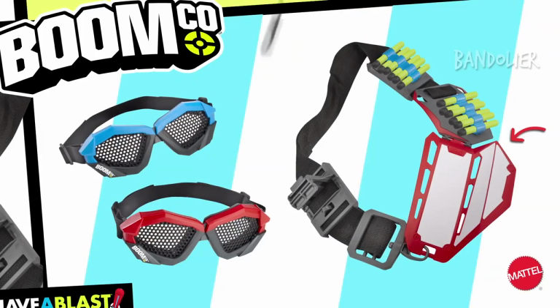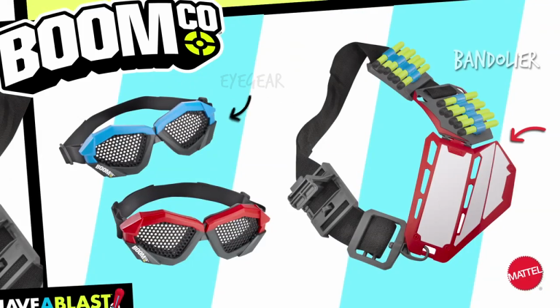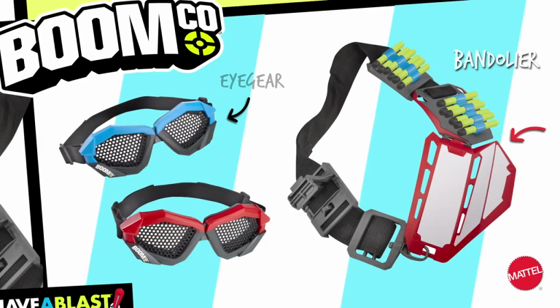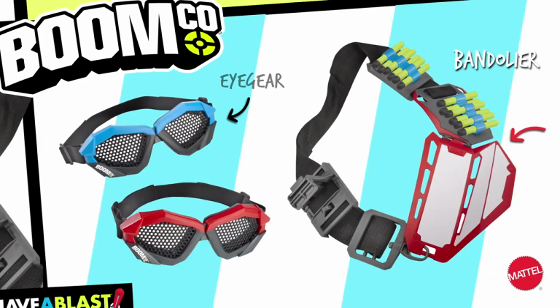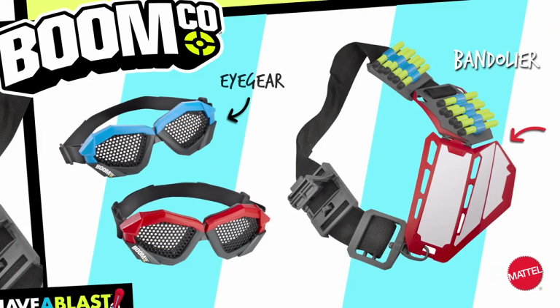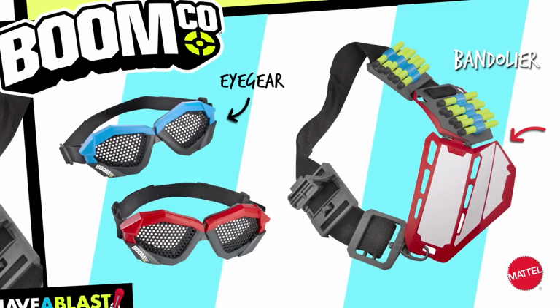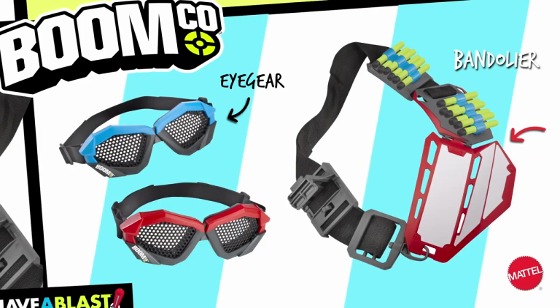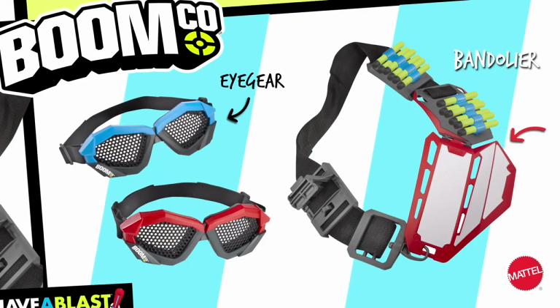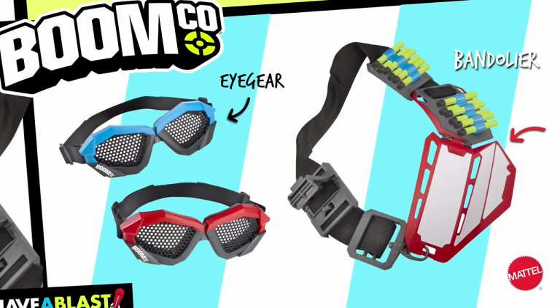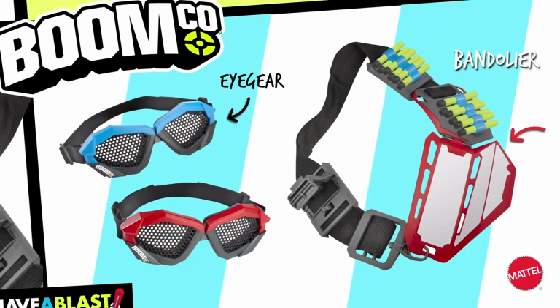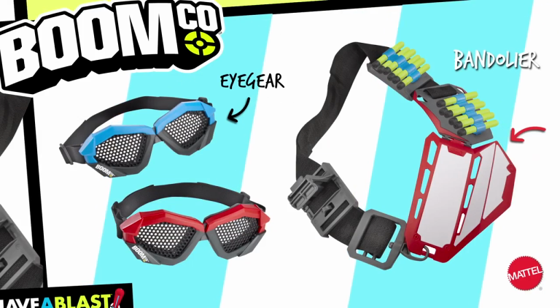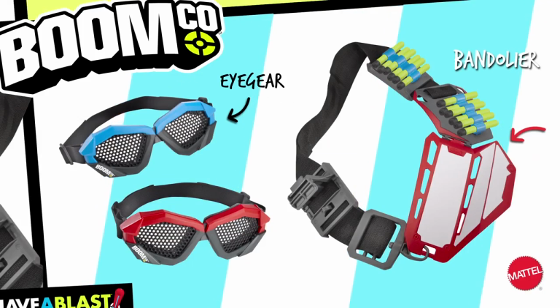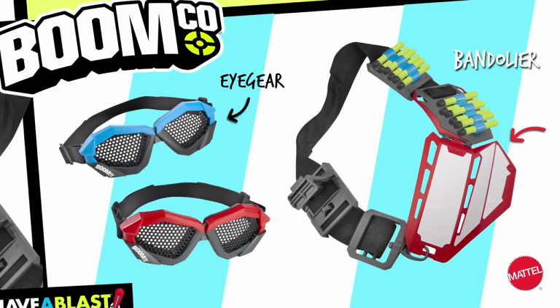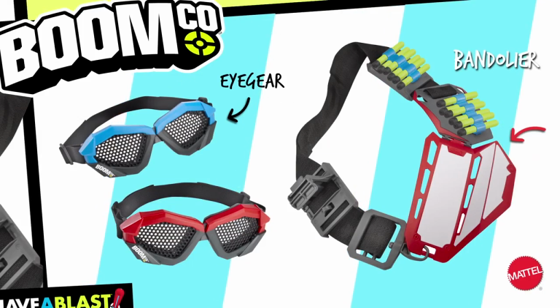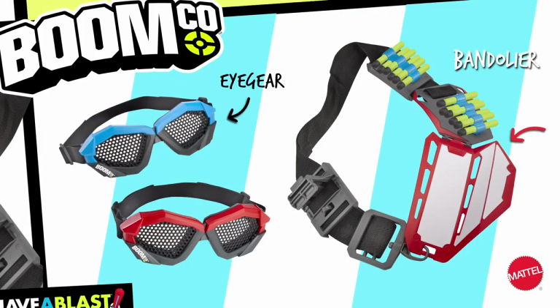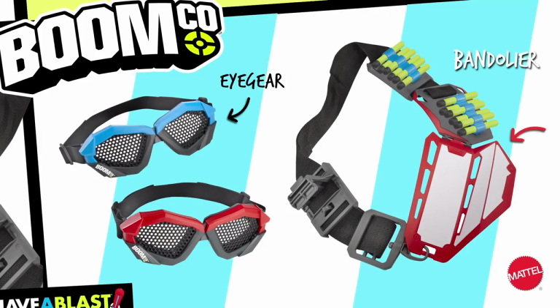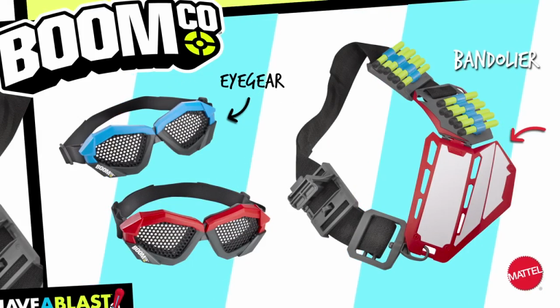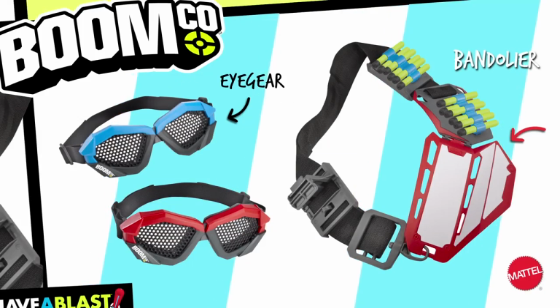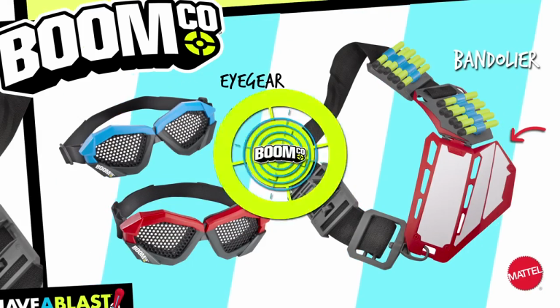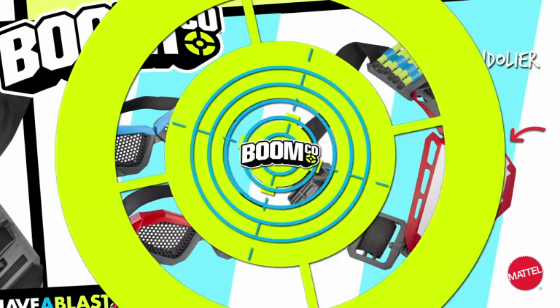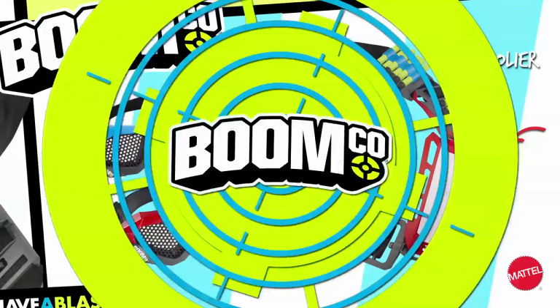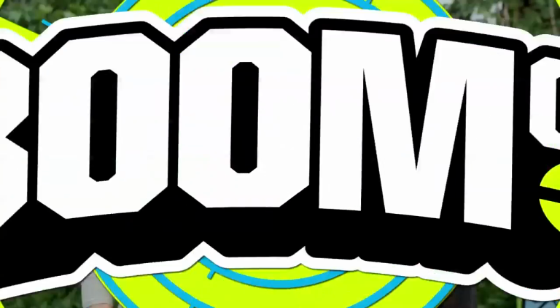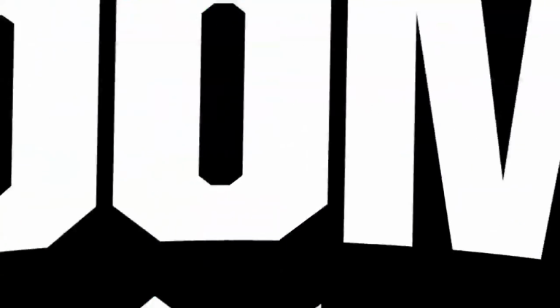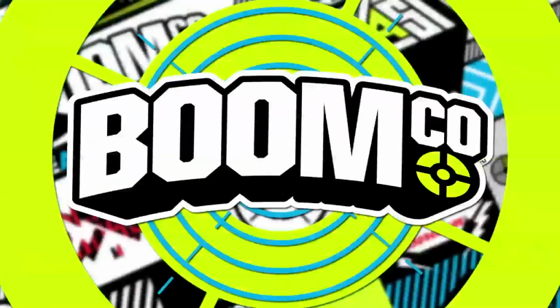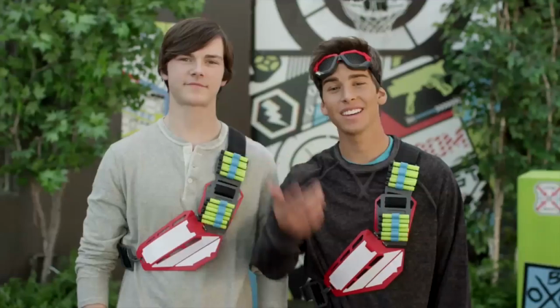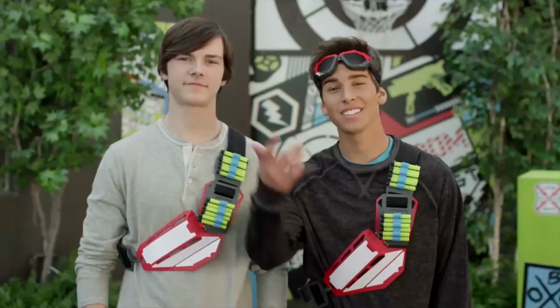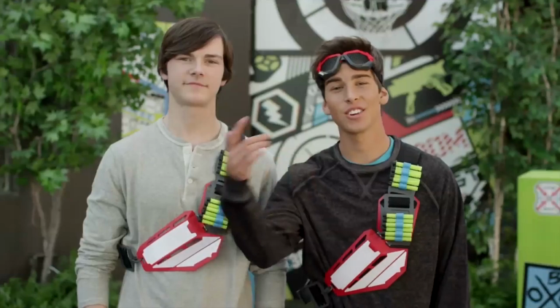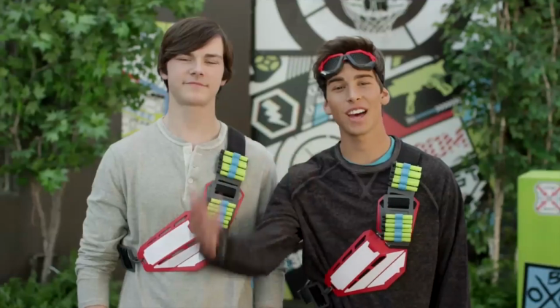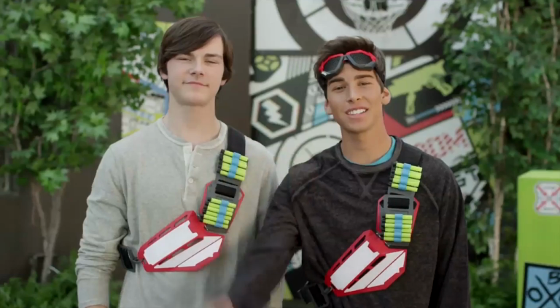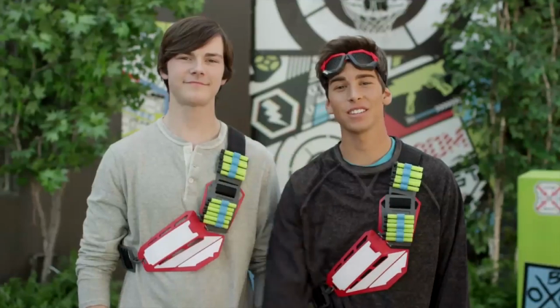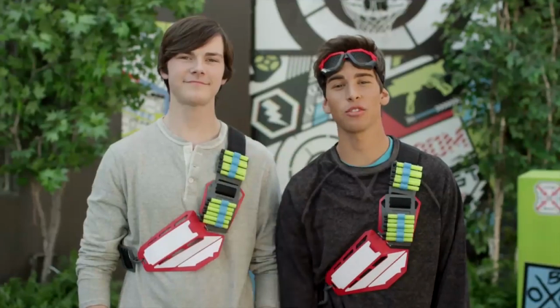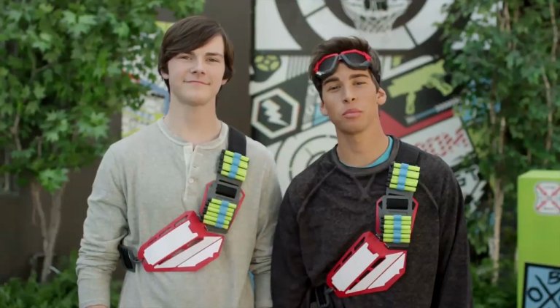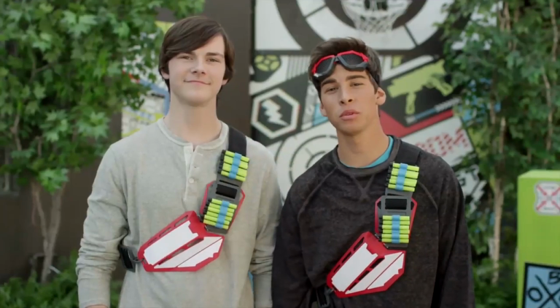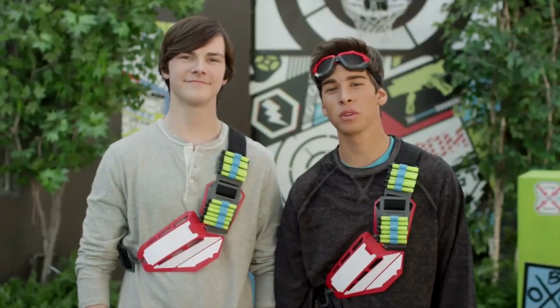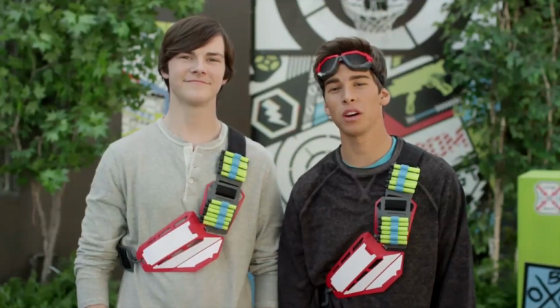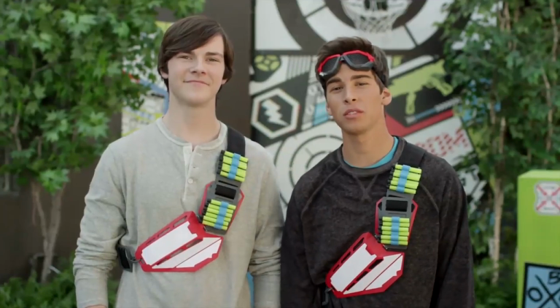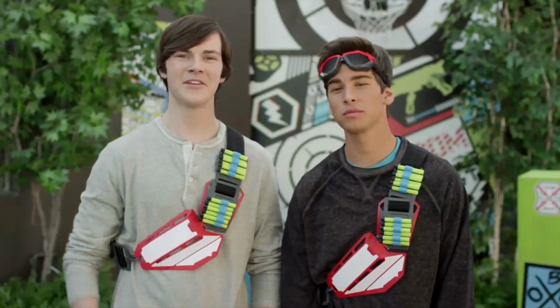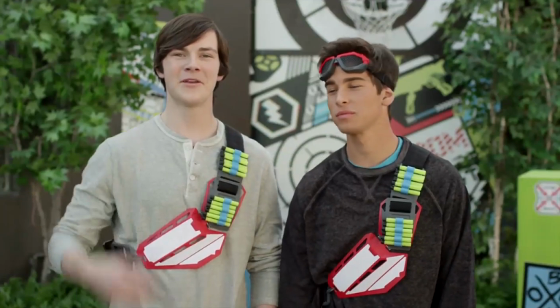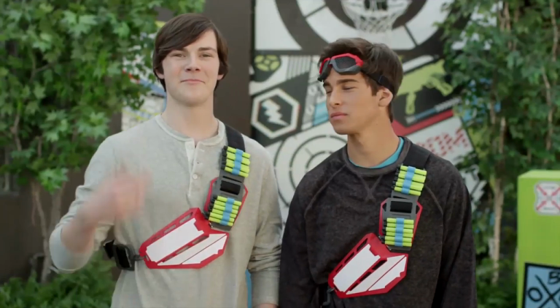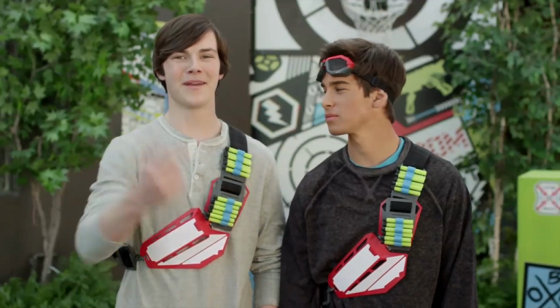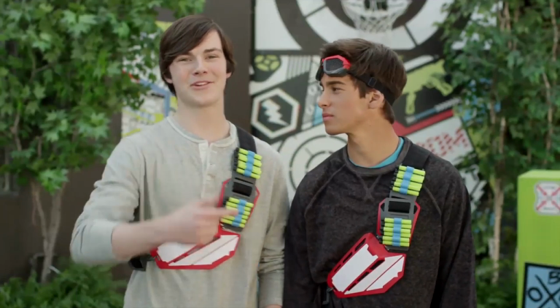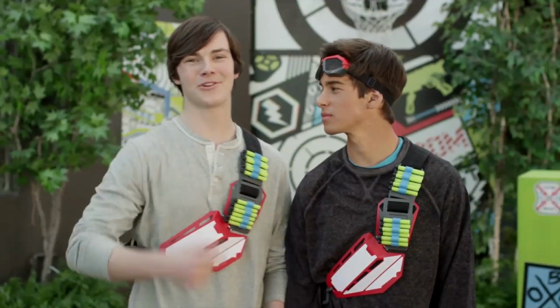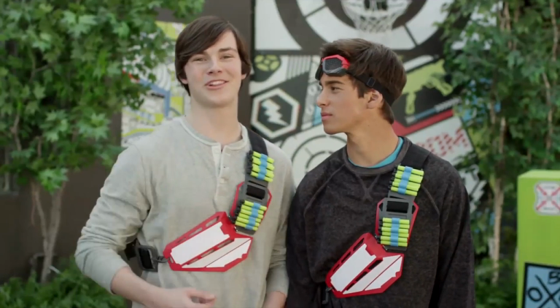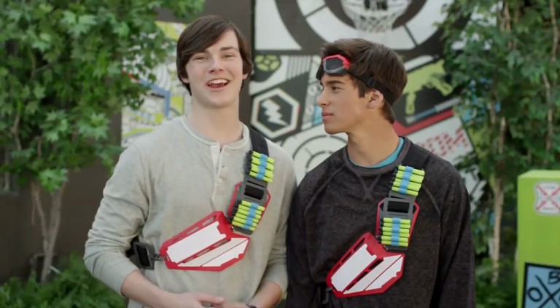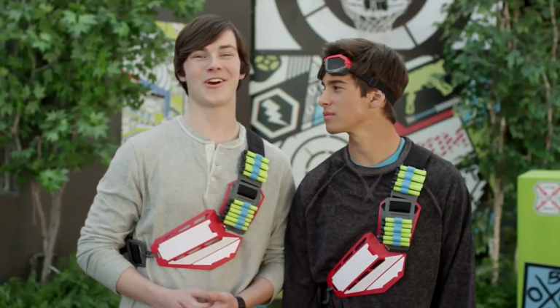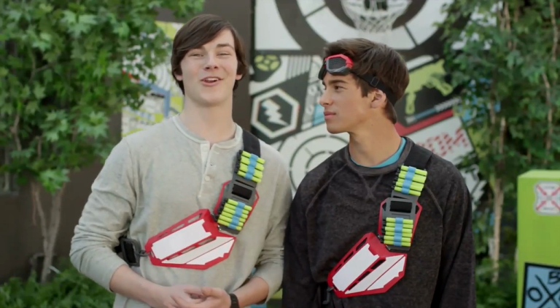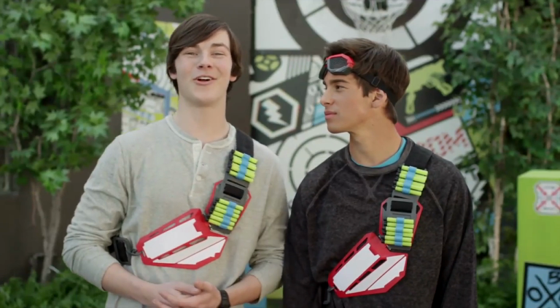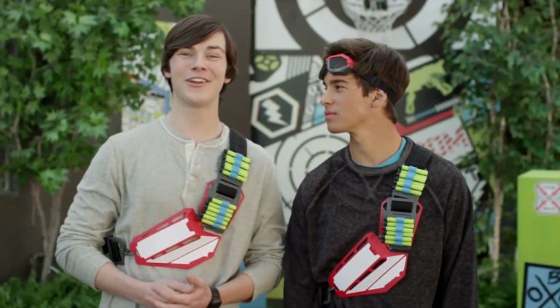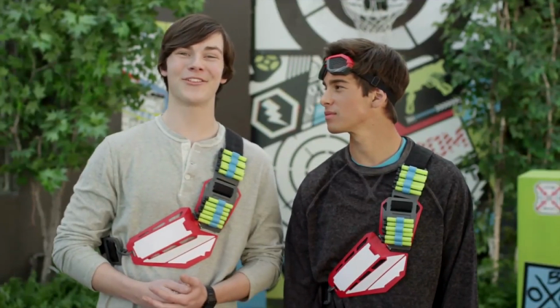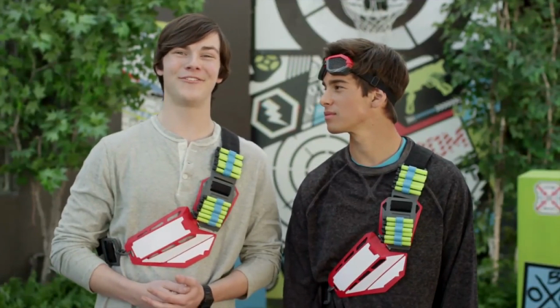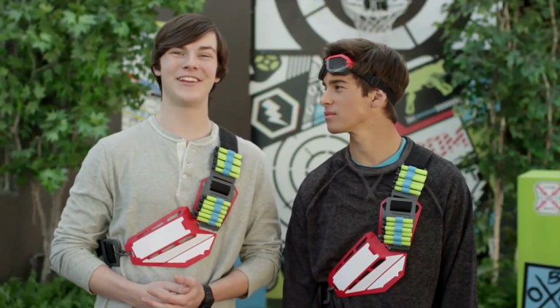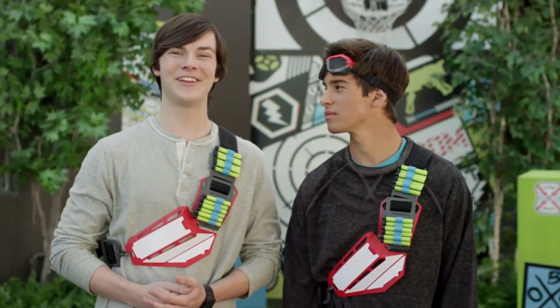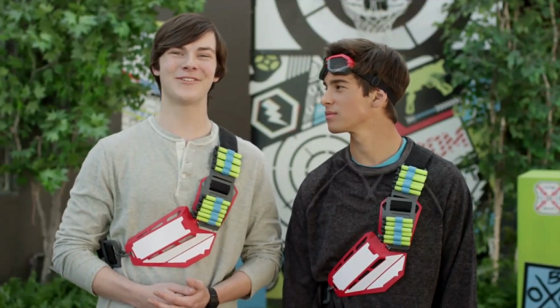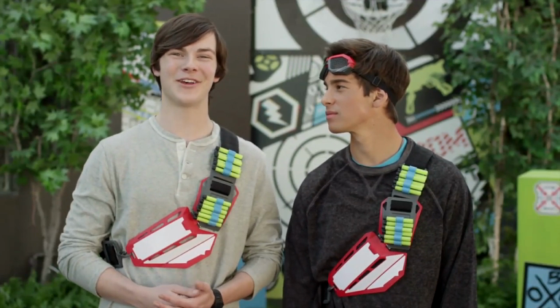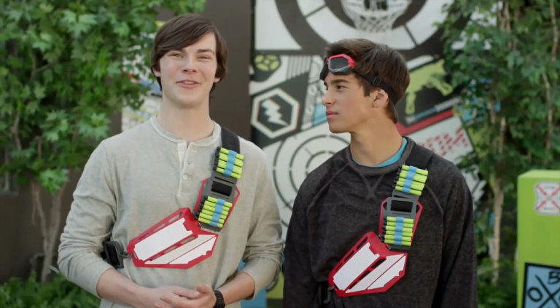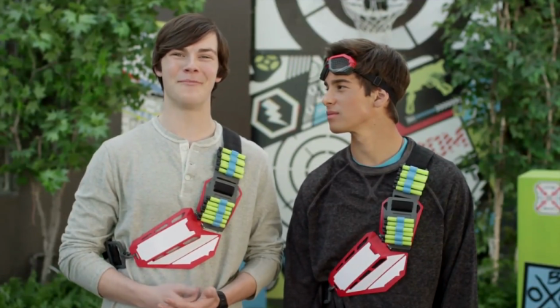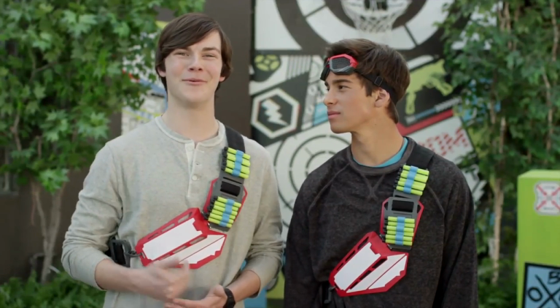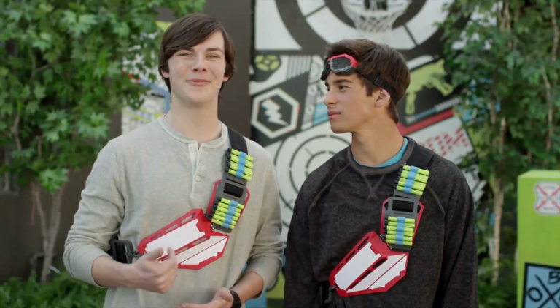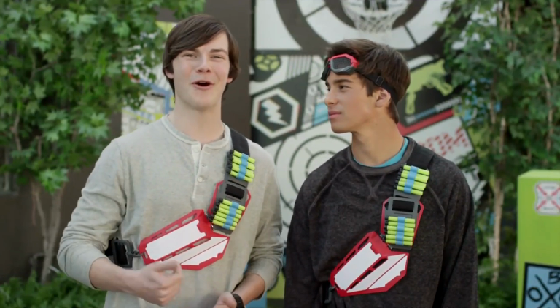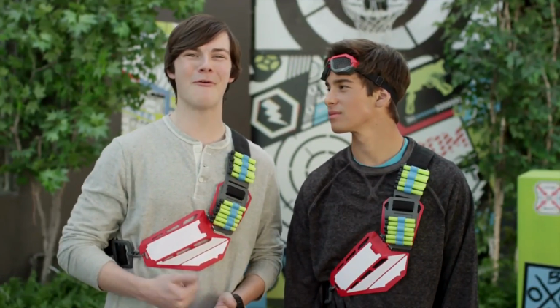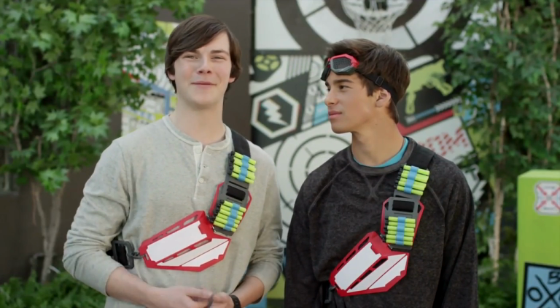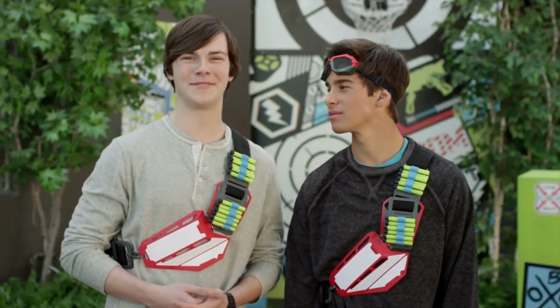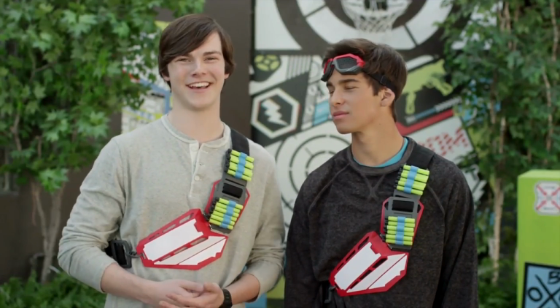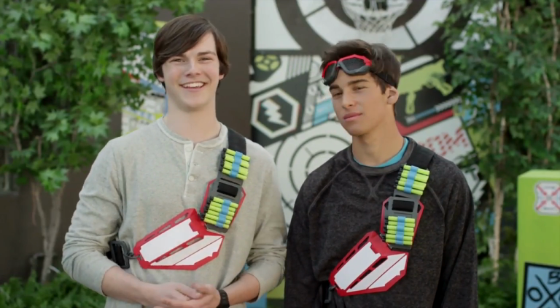Bandolier and iGears each sold separately. So that's it from Boomco. Make sure to check out all the other videos on the Boomco website.